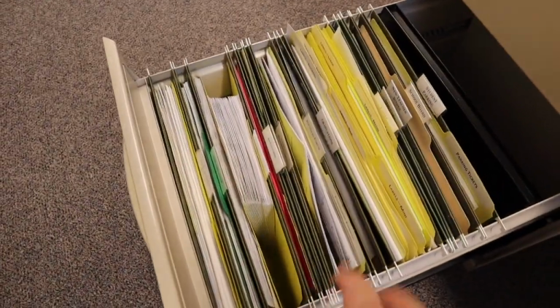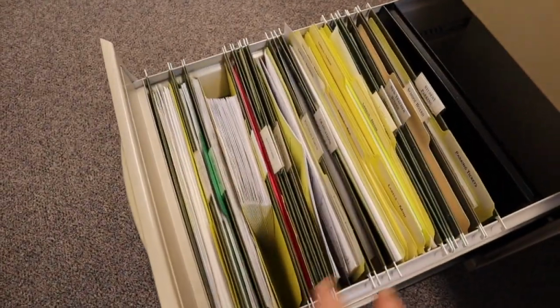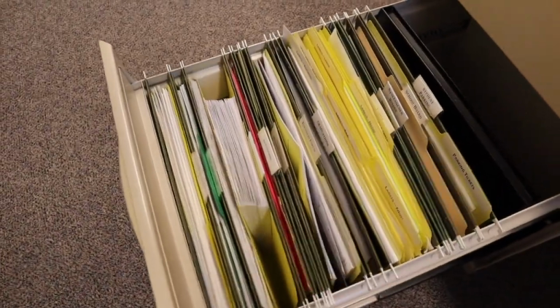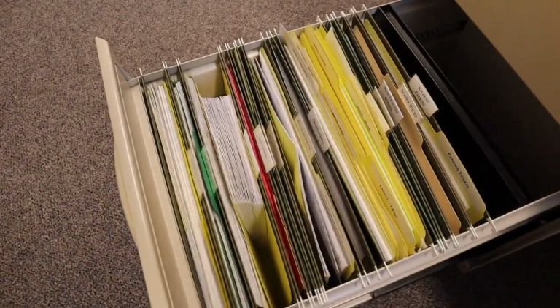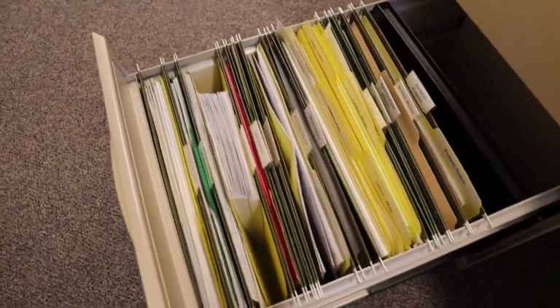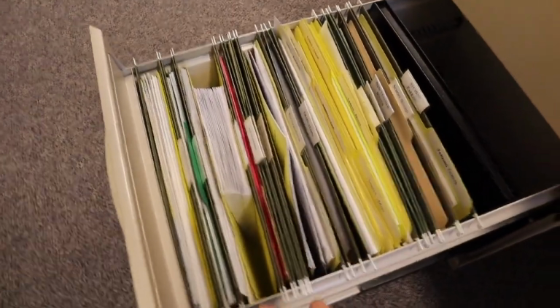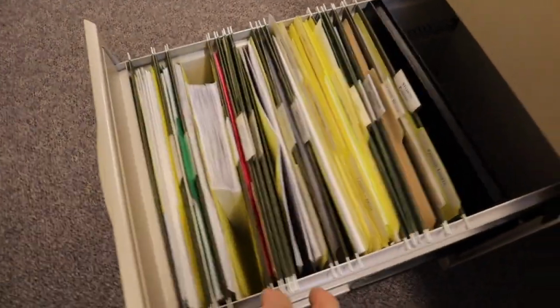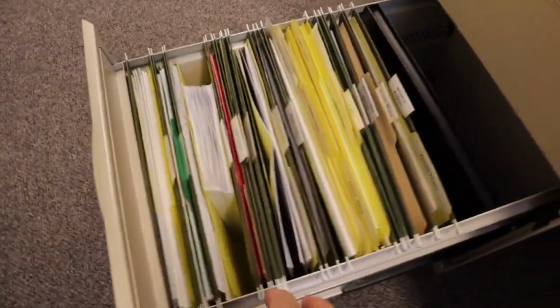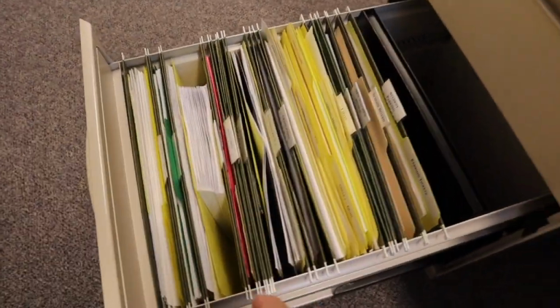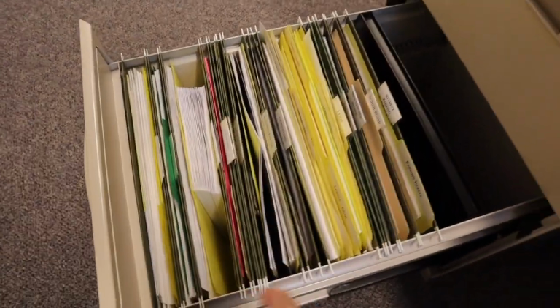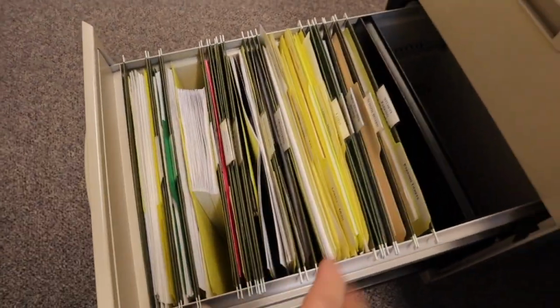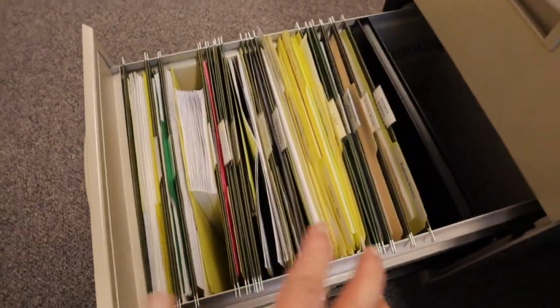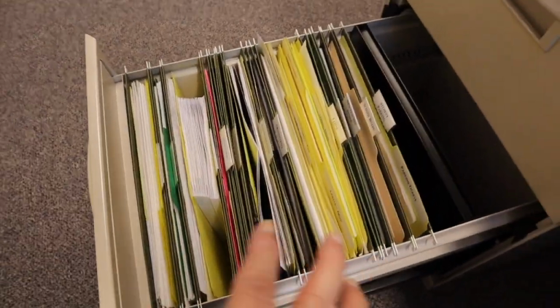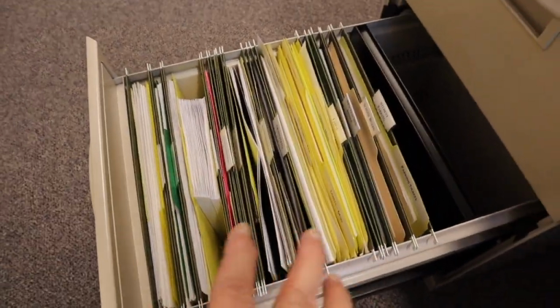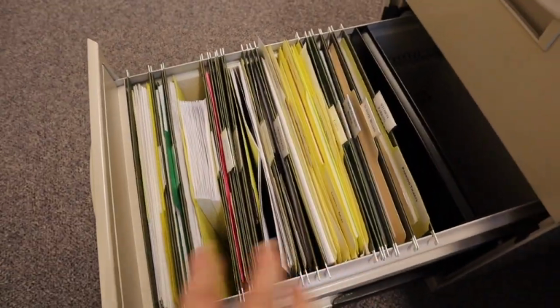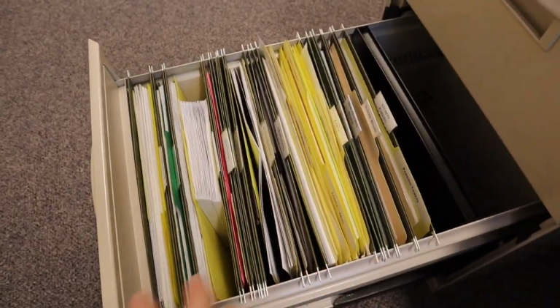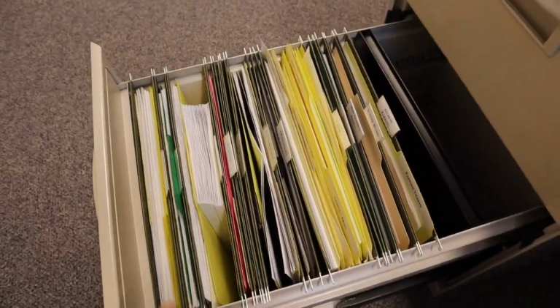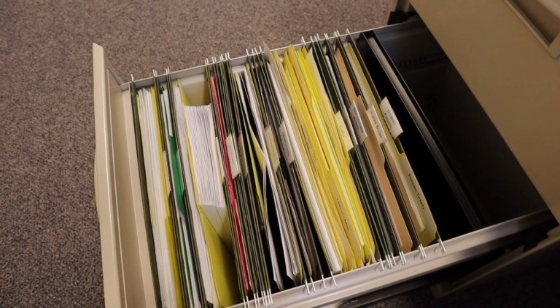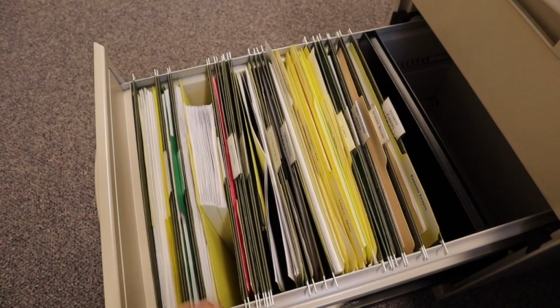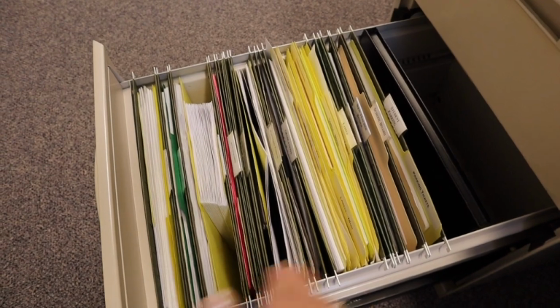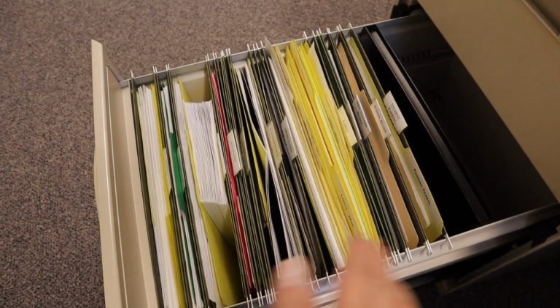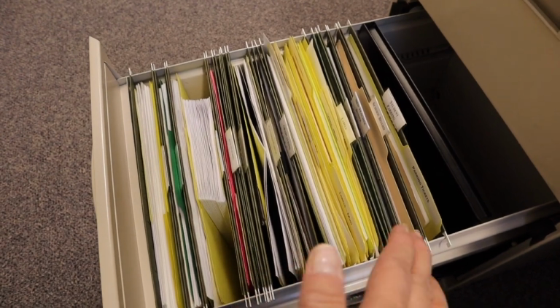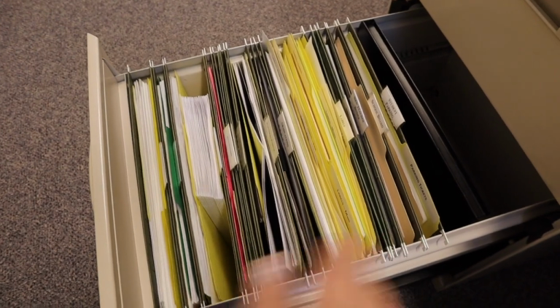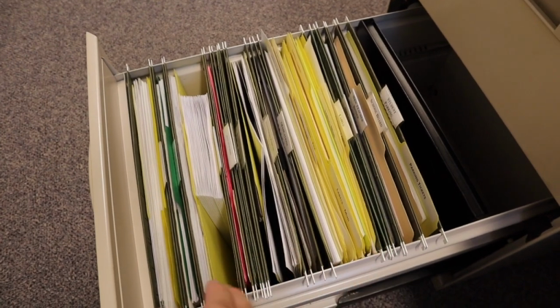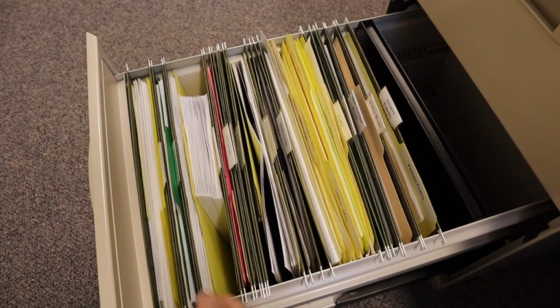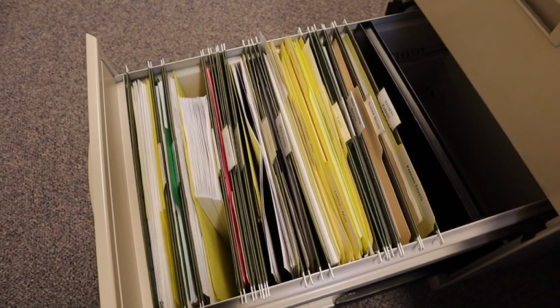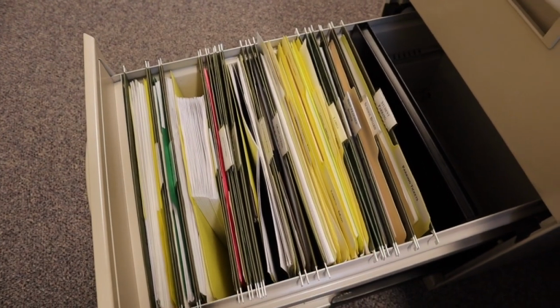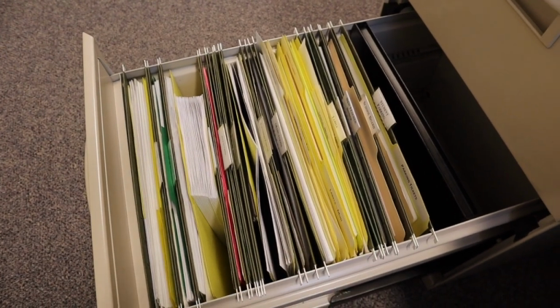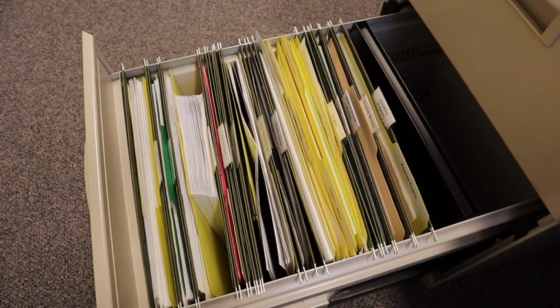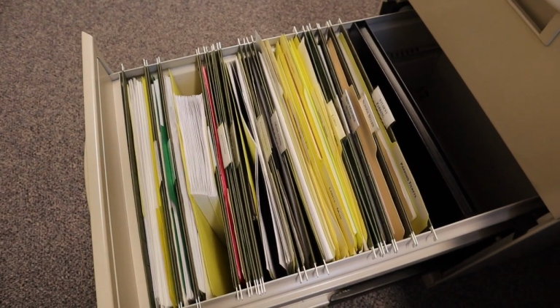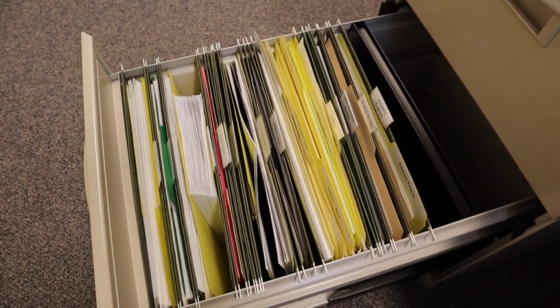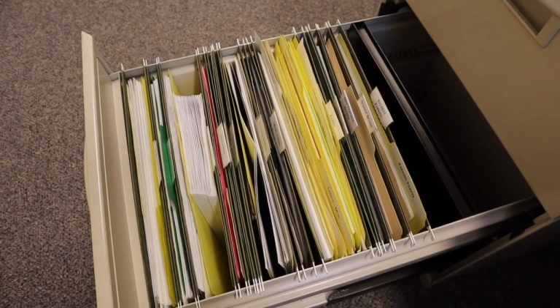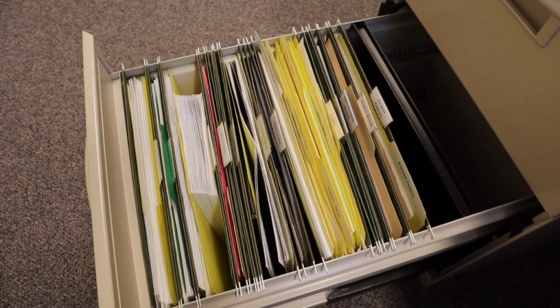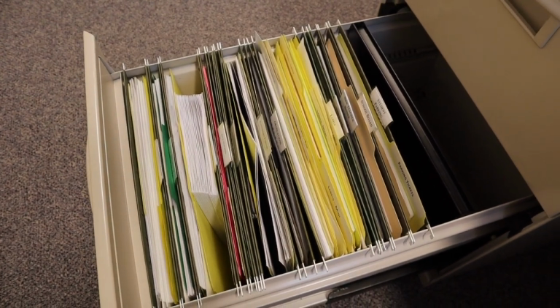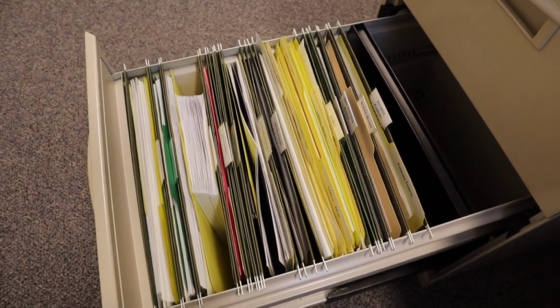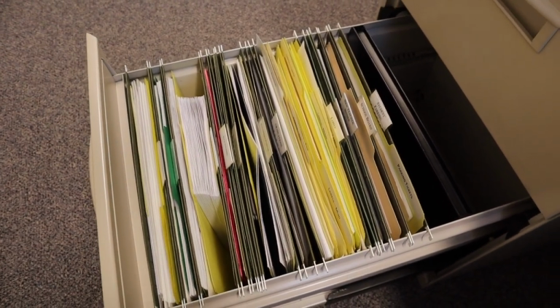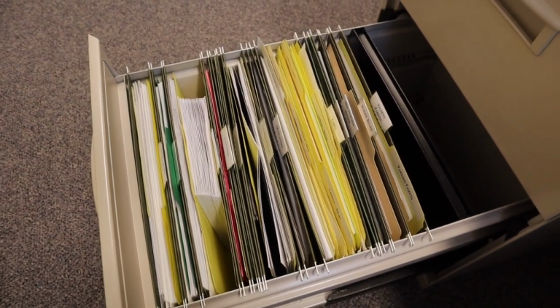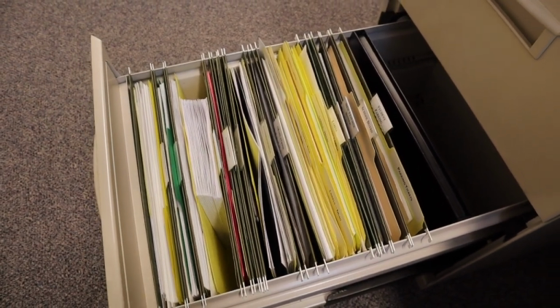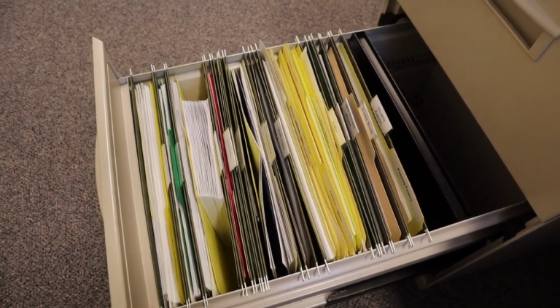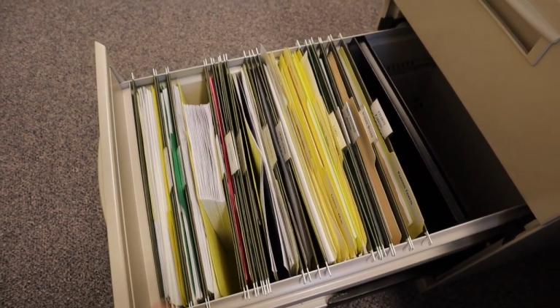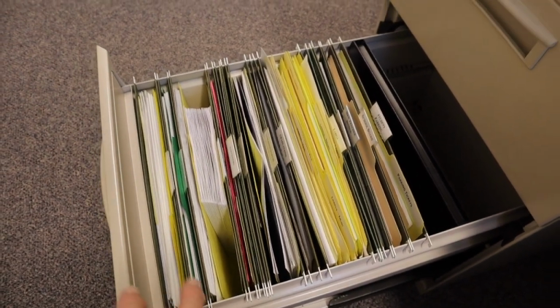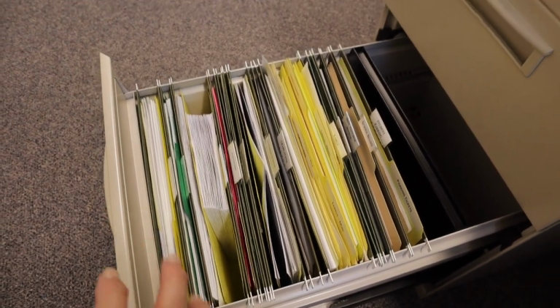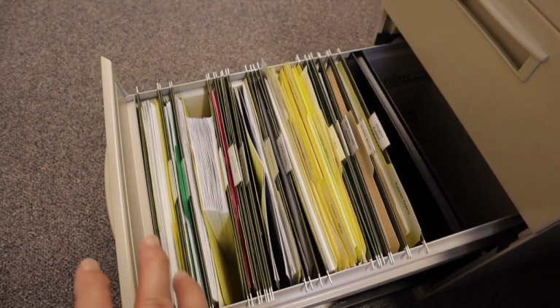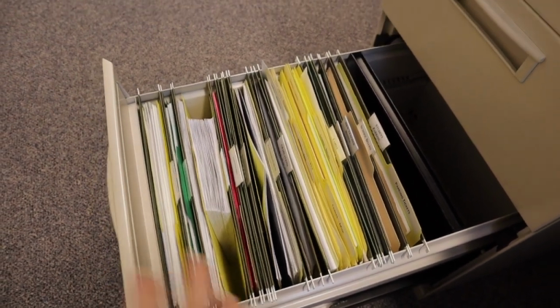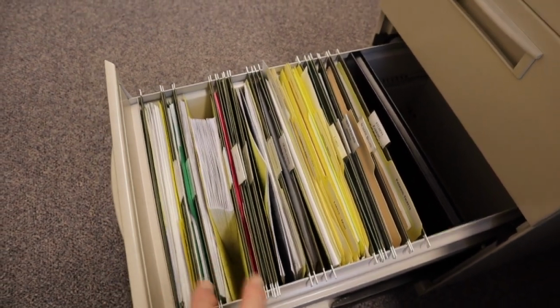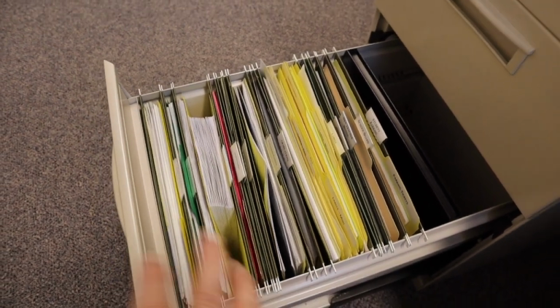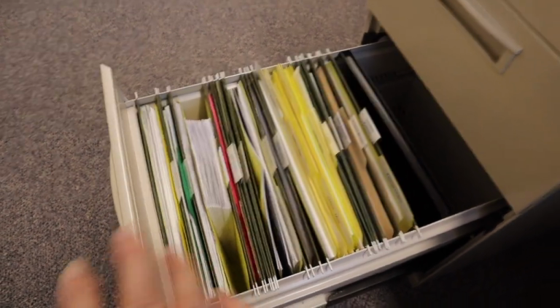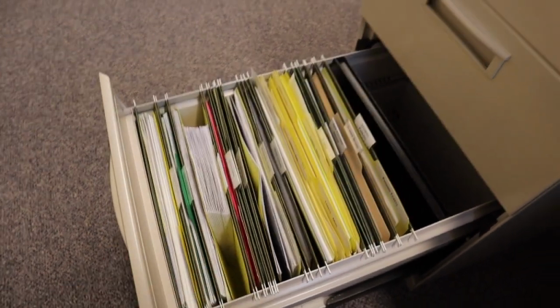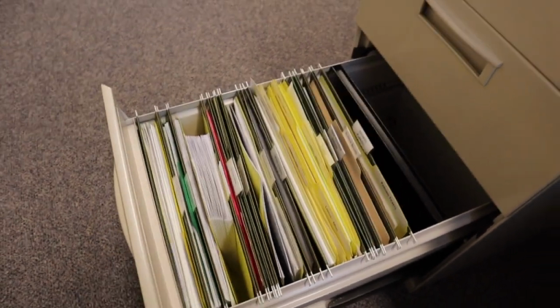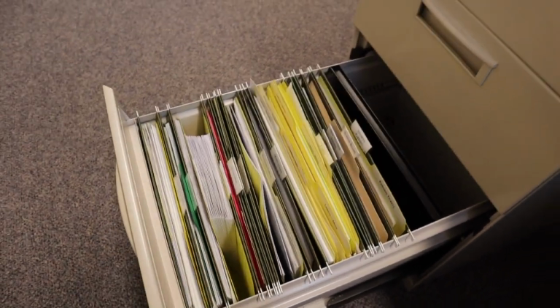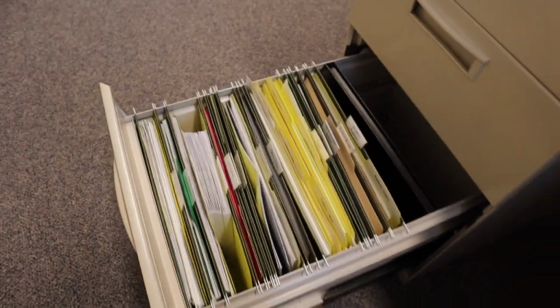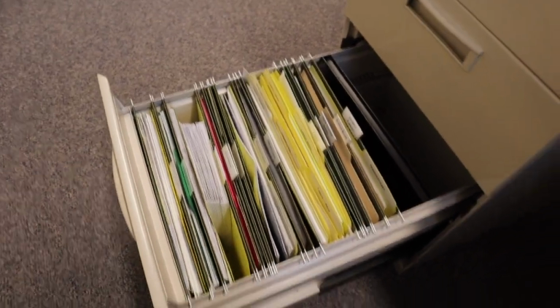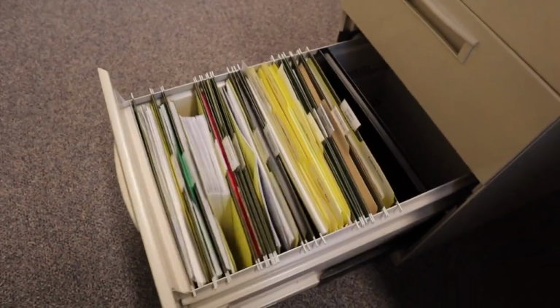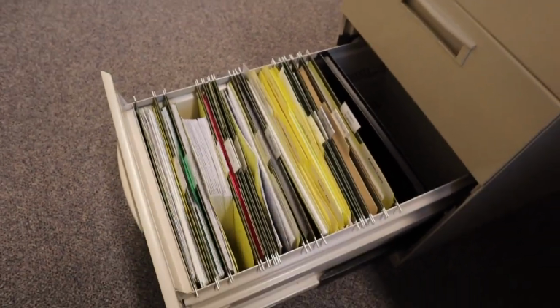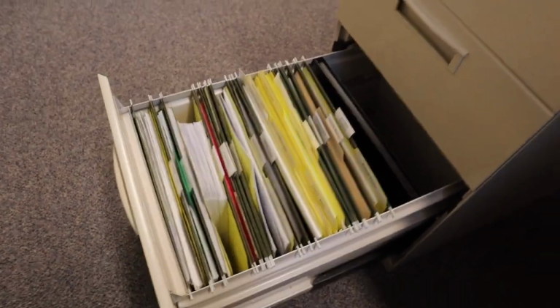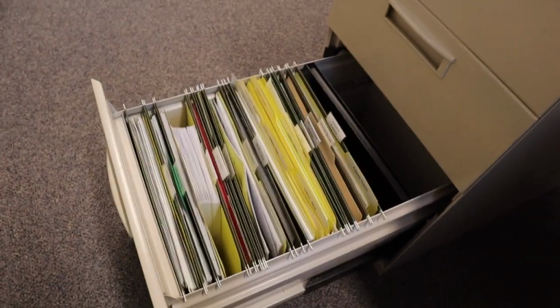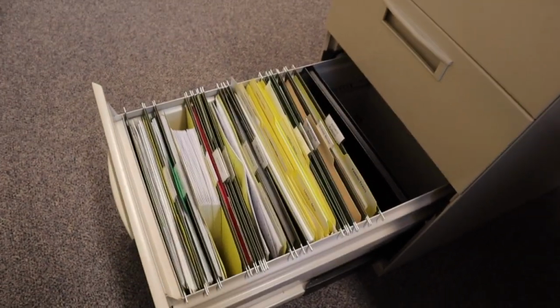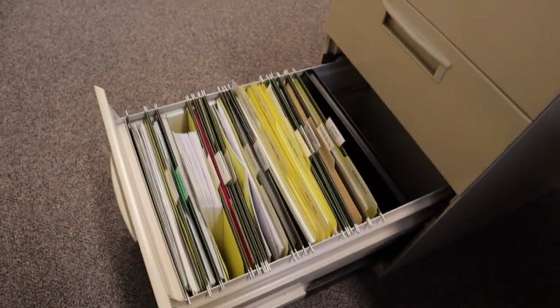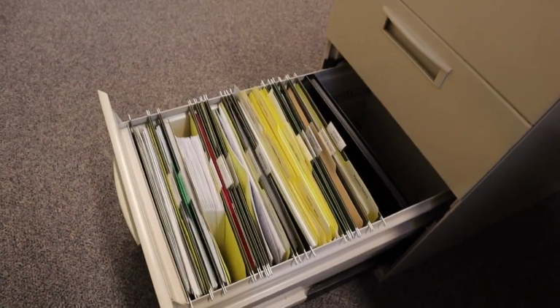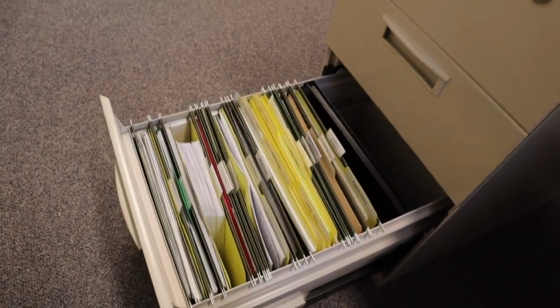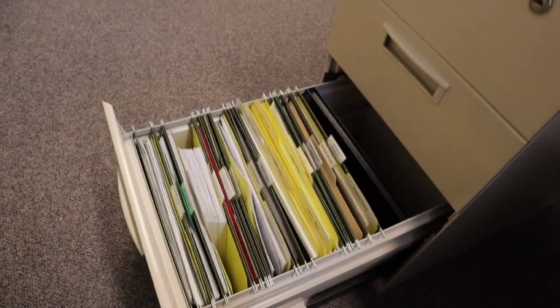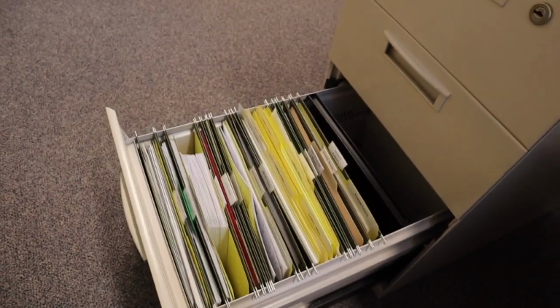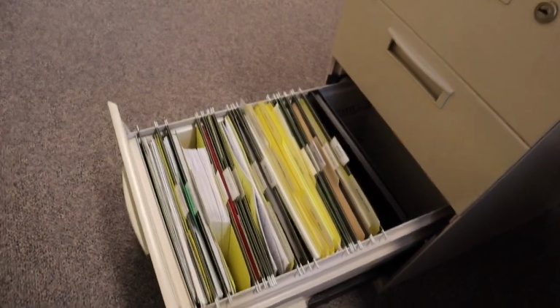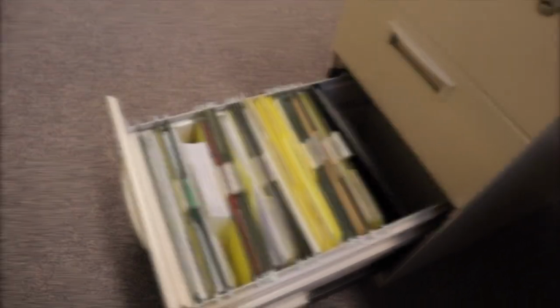Just for legal purposes, but these are literally all the files. I try to be a no-paper office as much as possible.